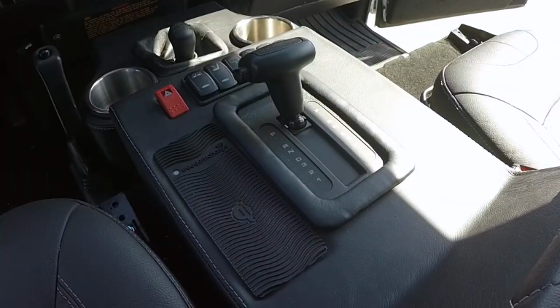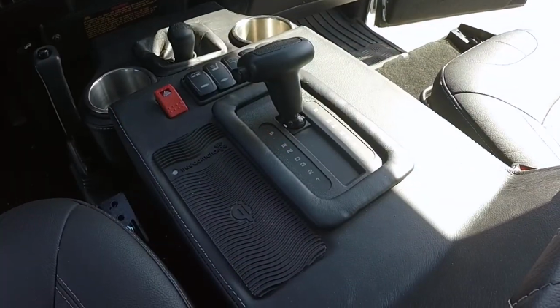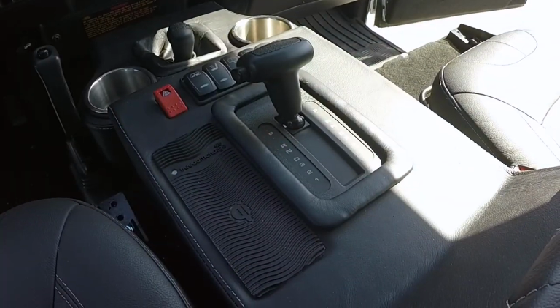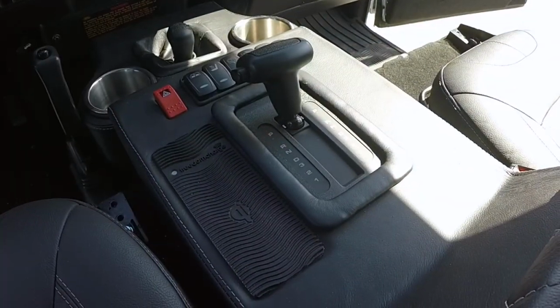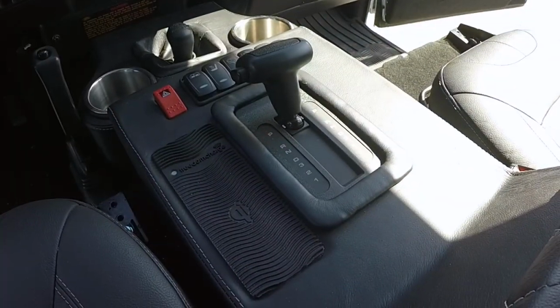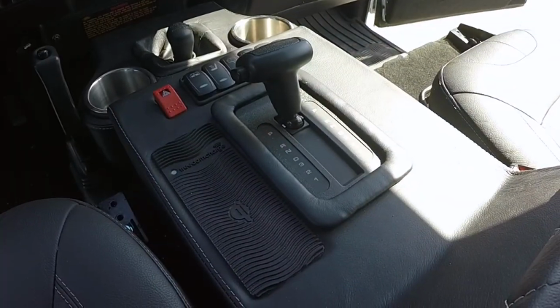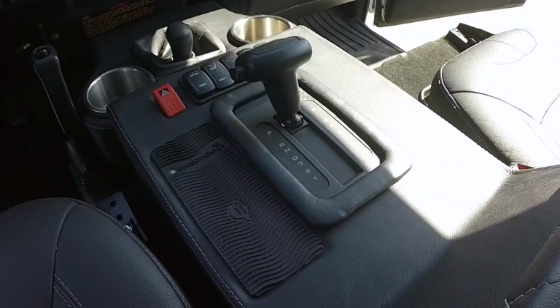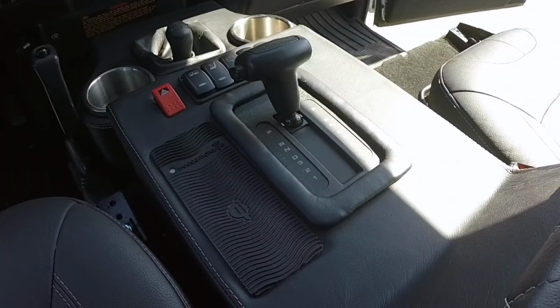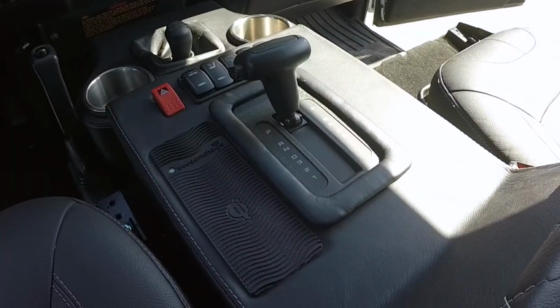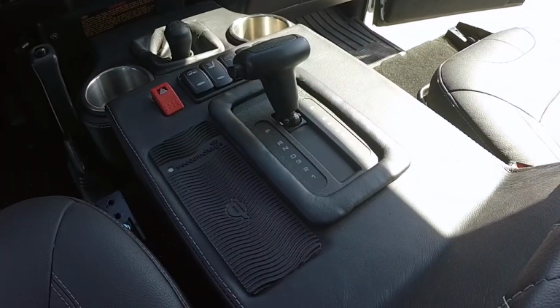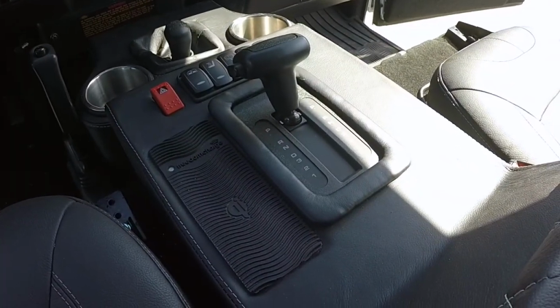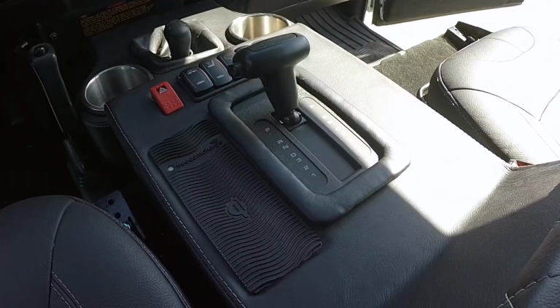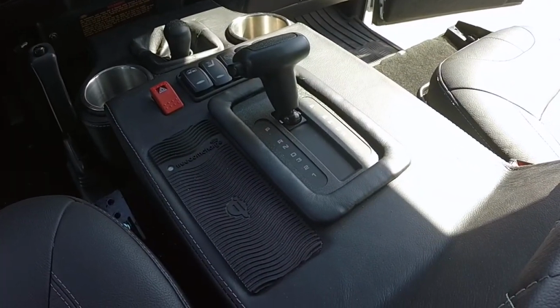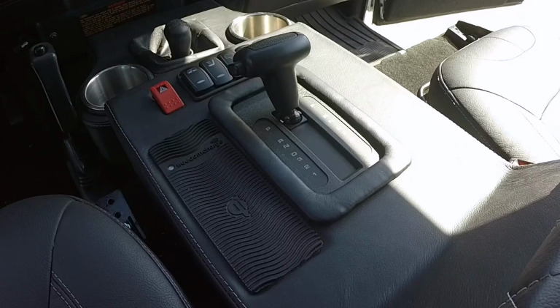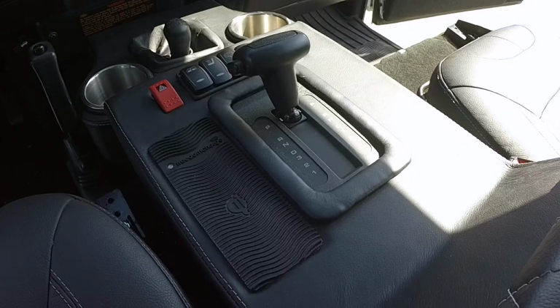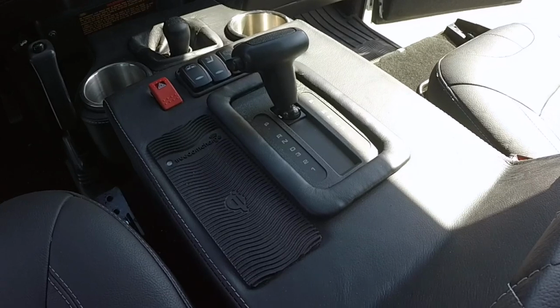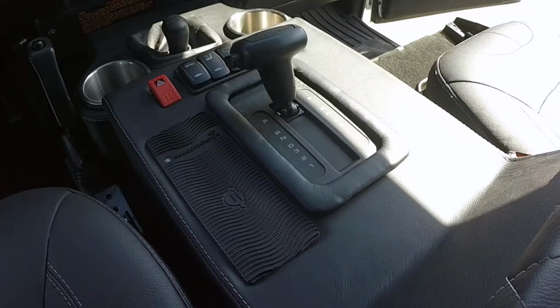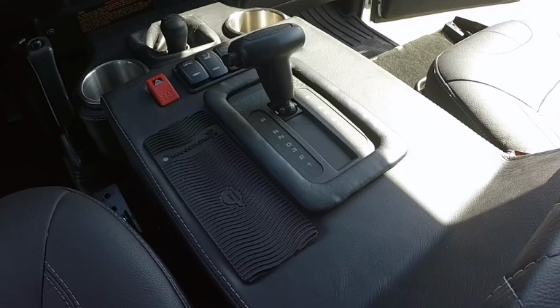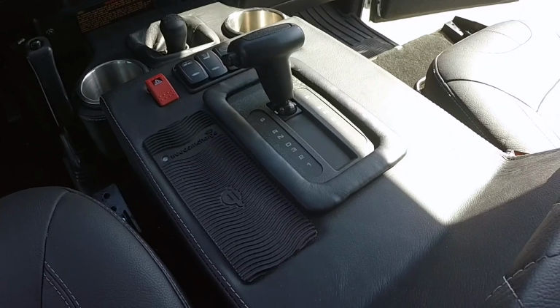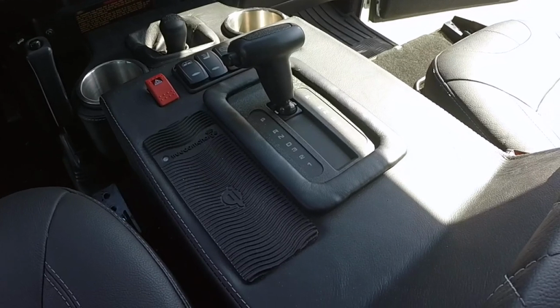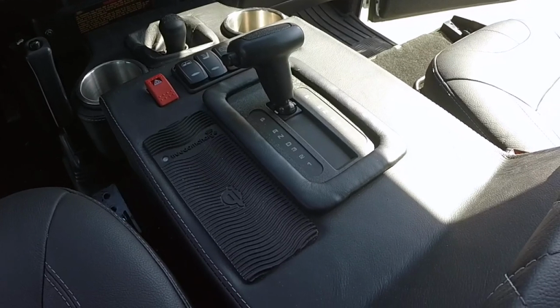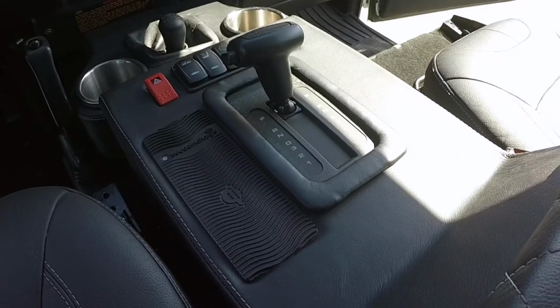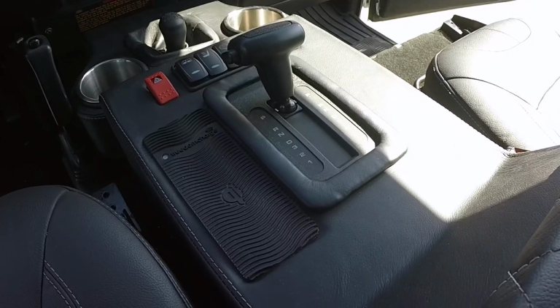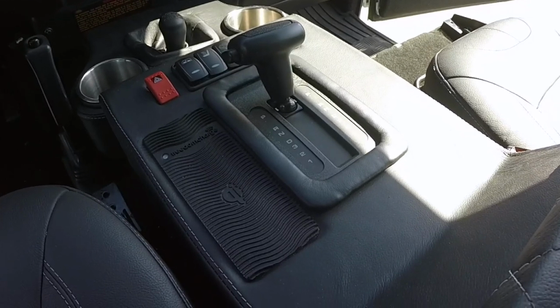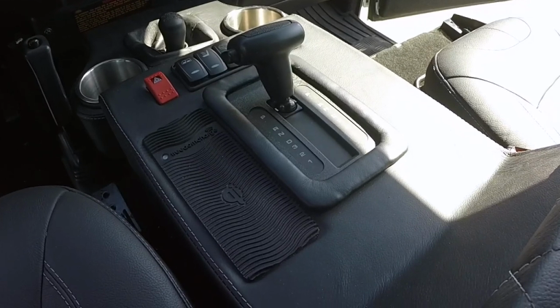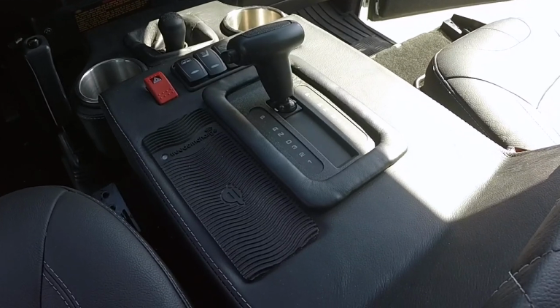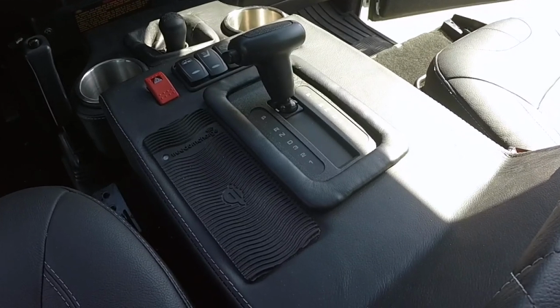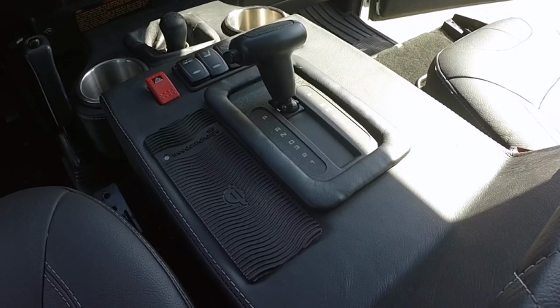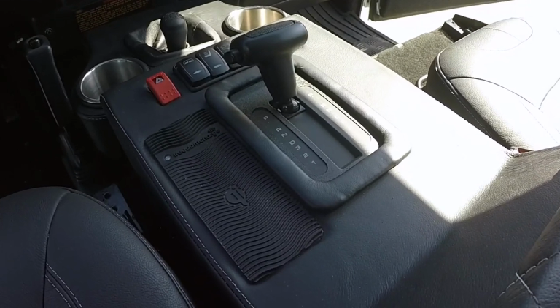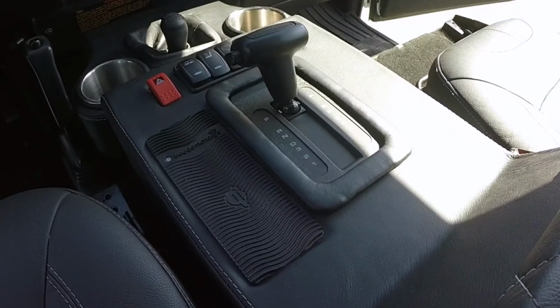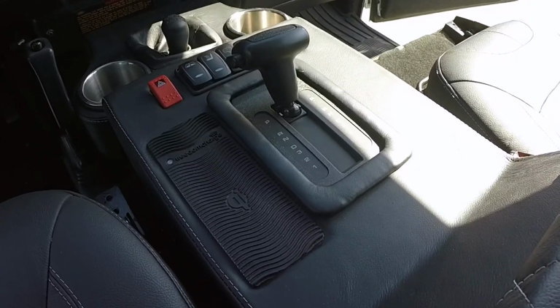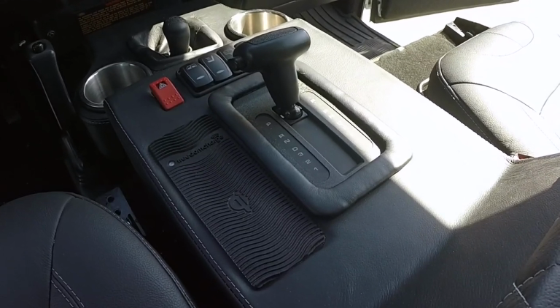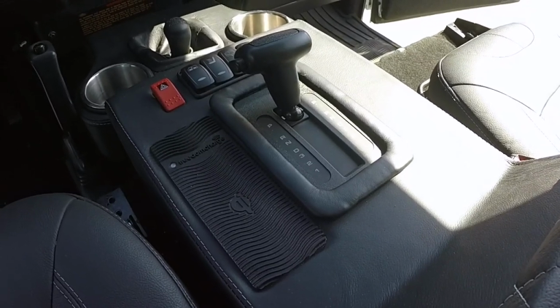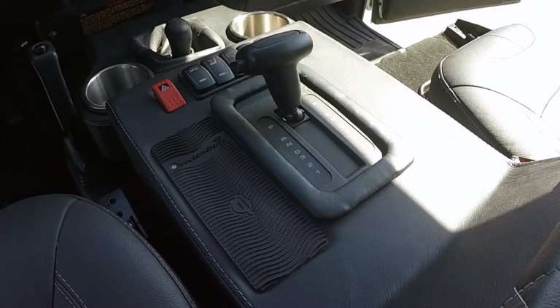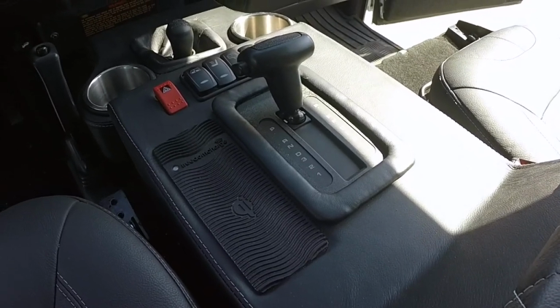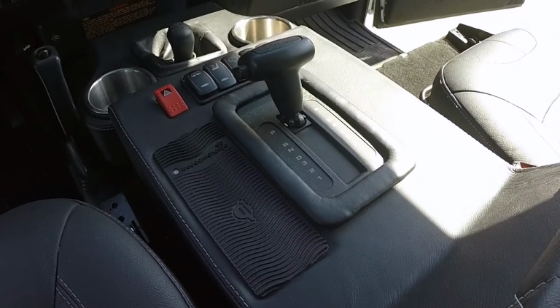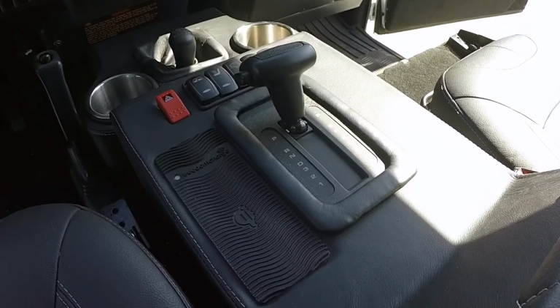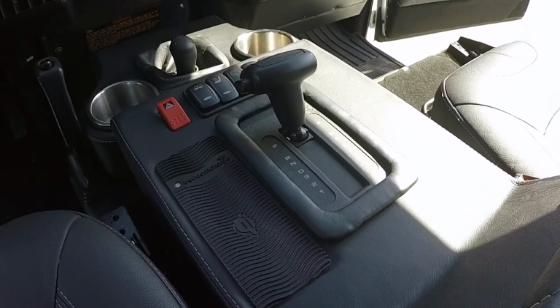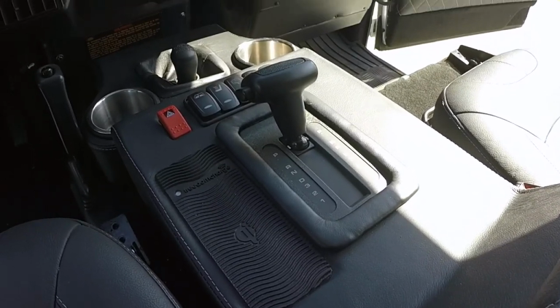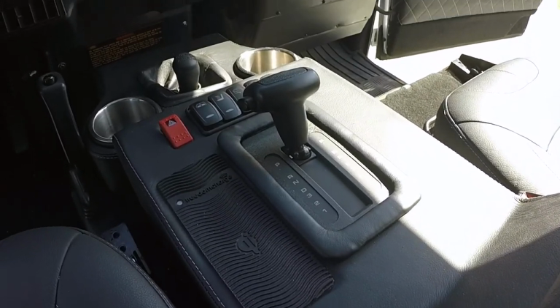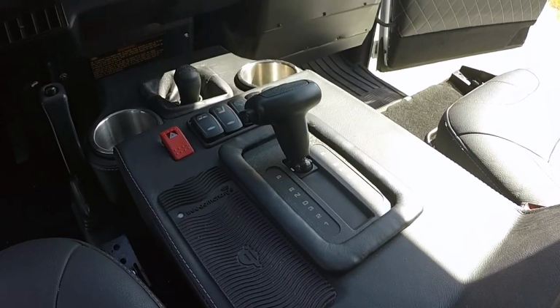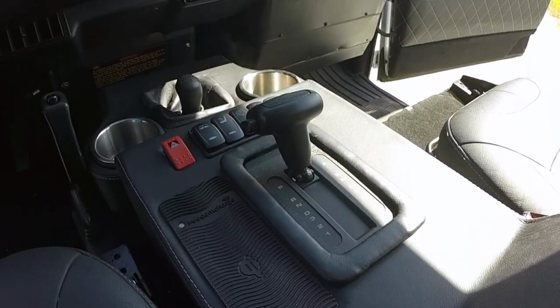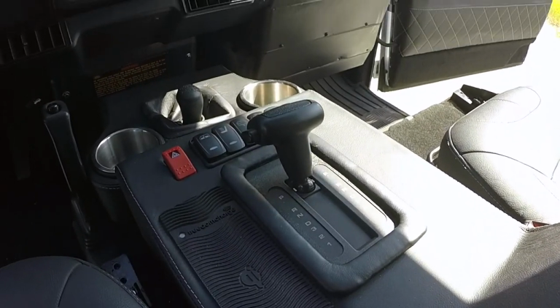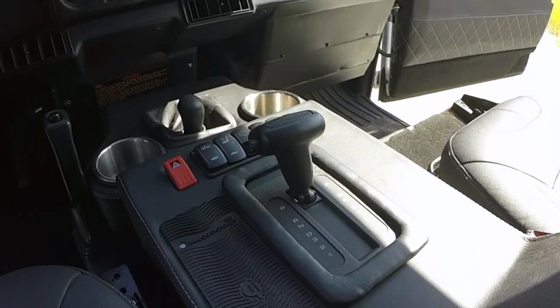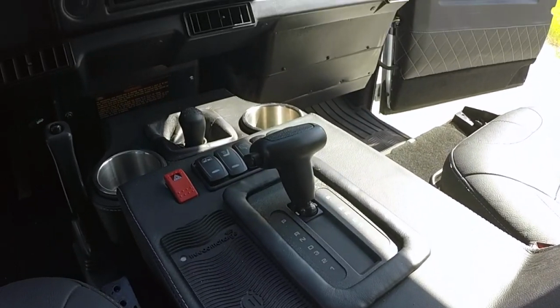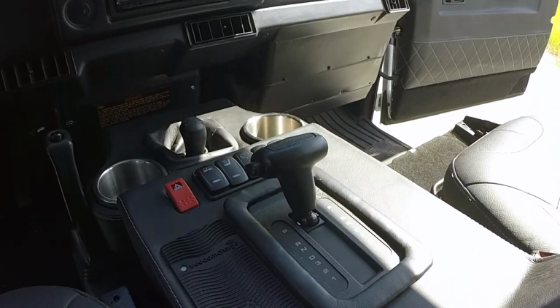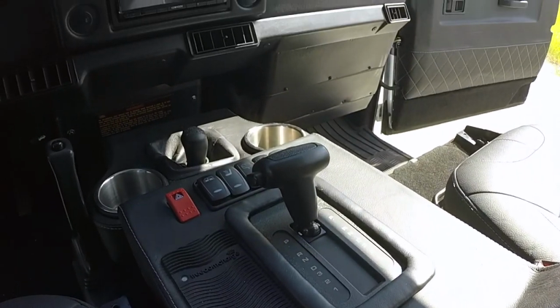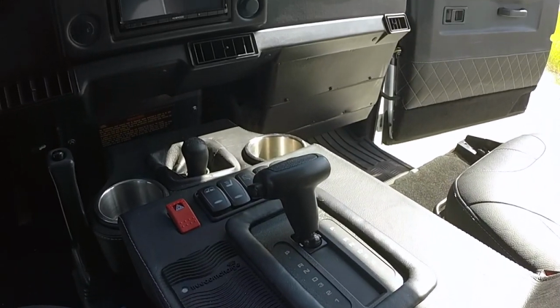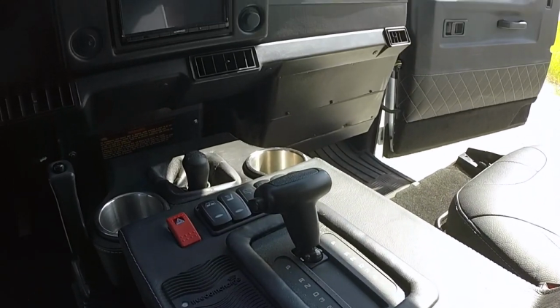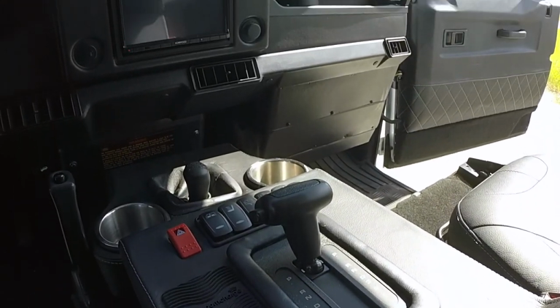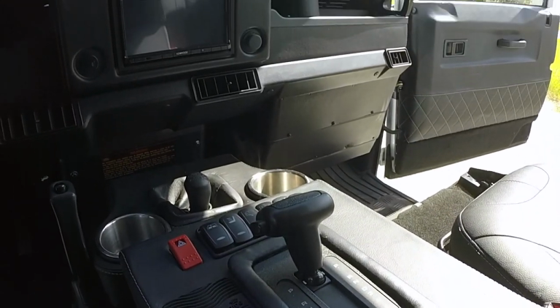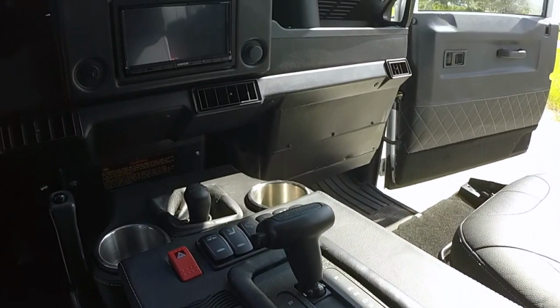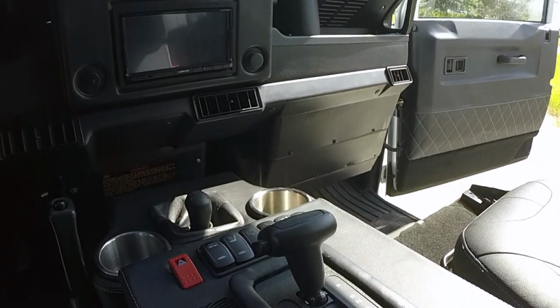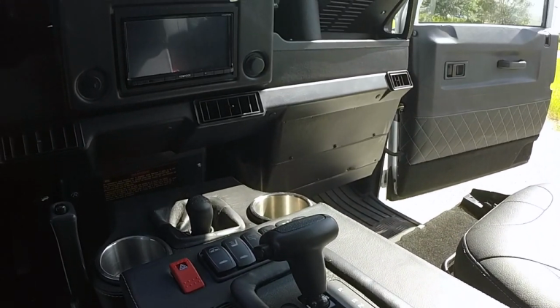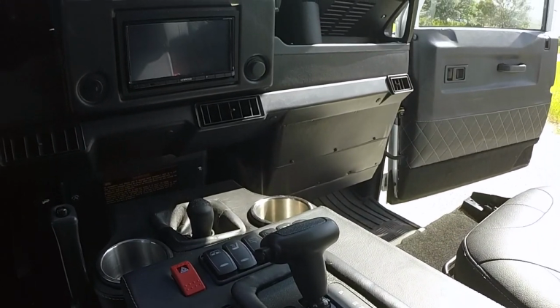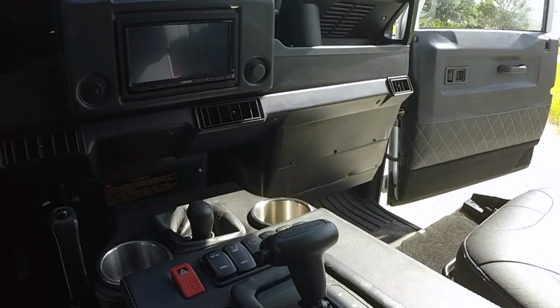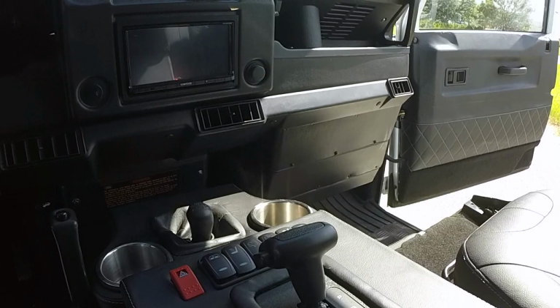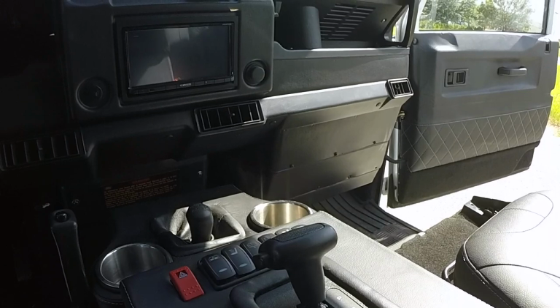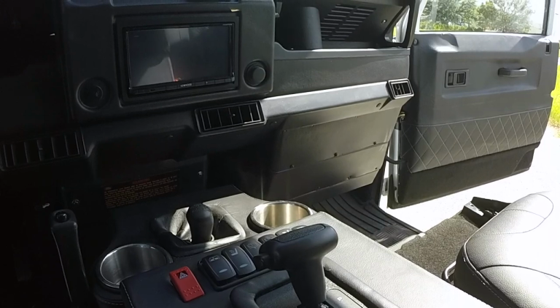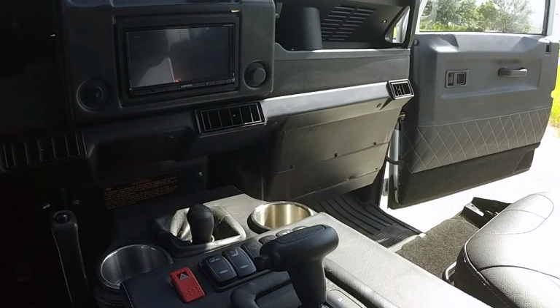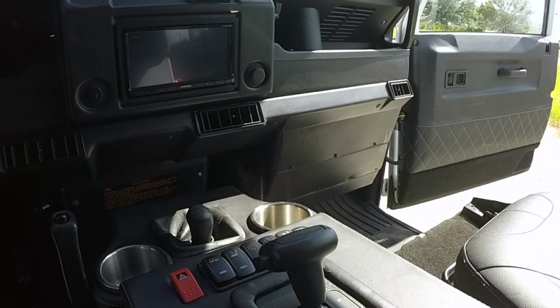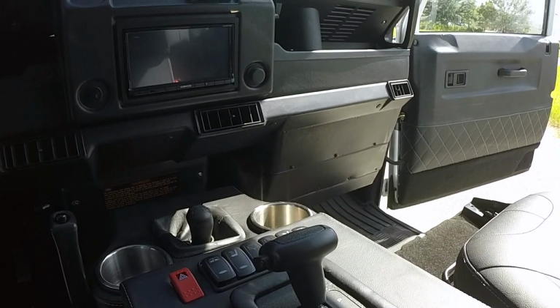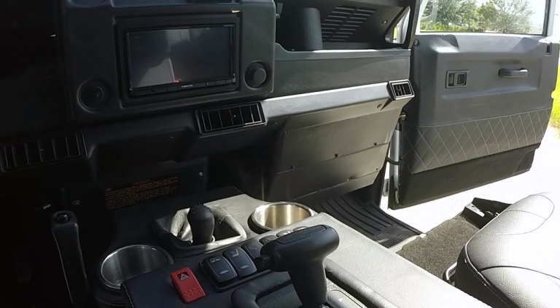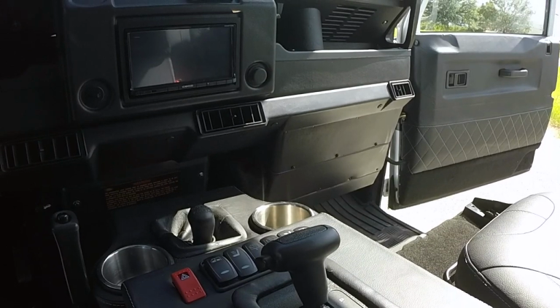With our custom center console, Project Iron Horse is also equipped with wireless charging as well as a Kenwood infotainment system.